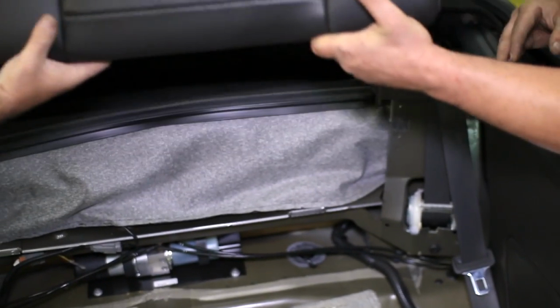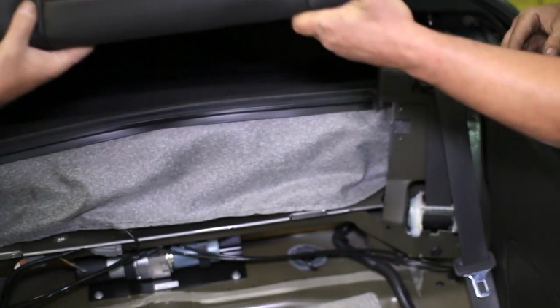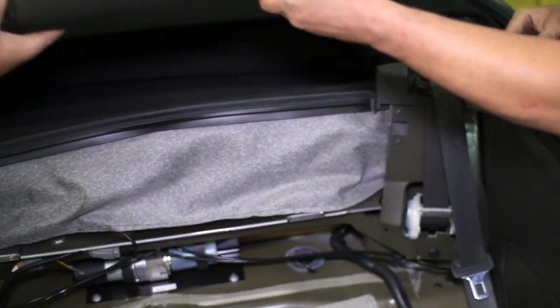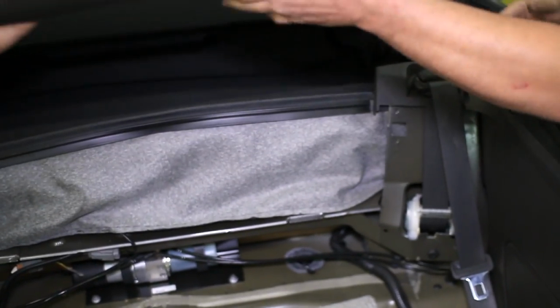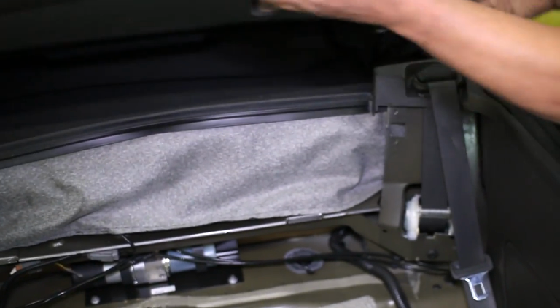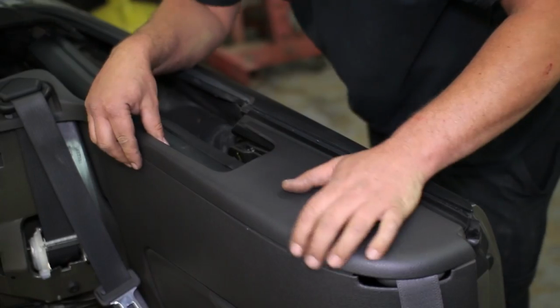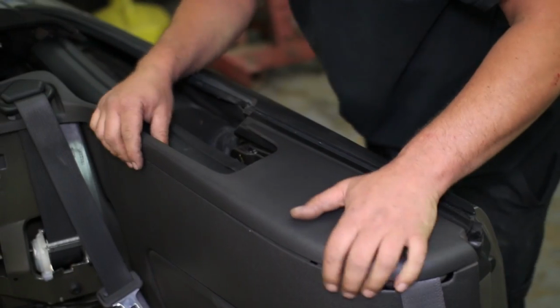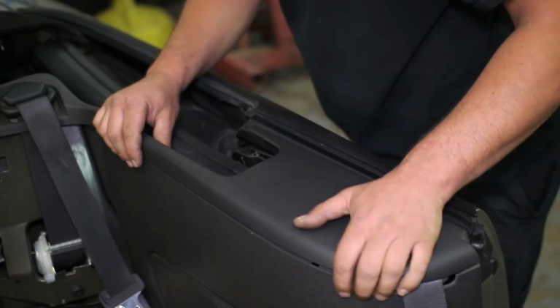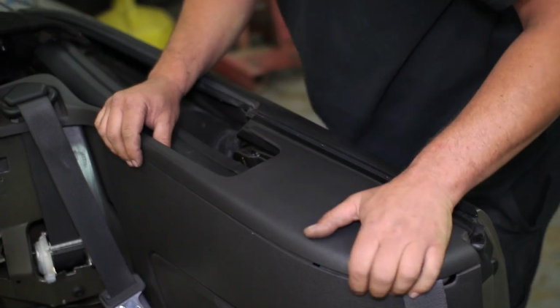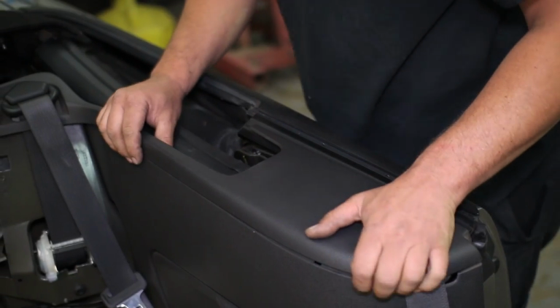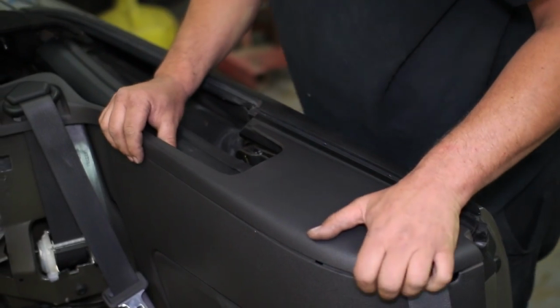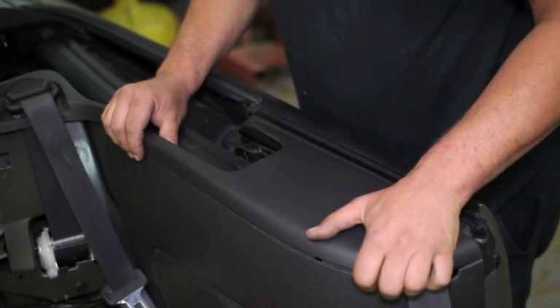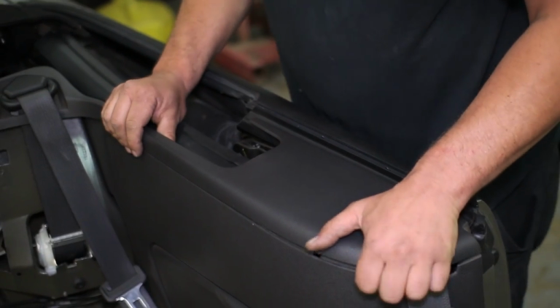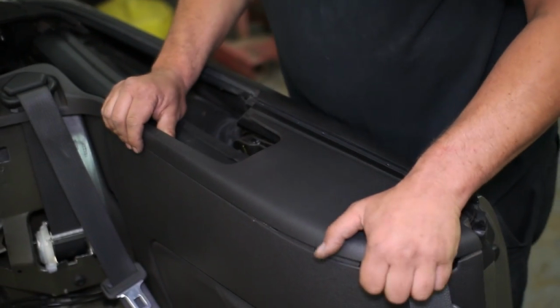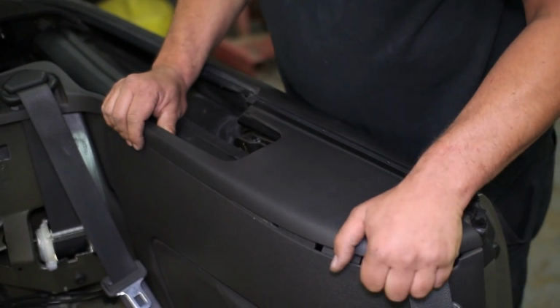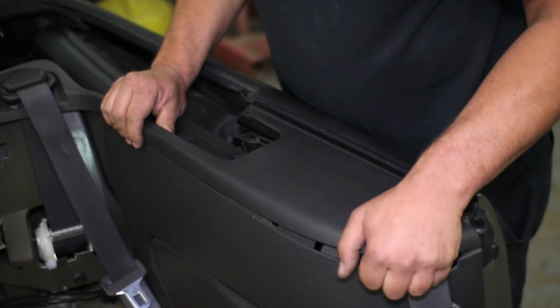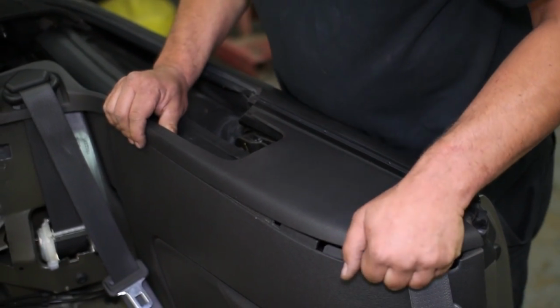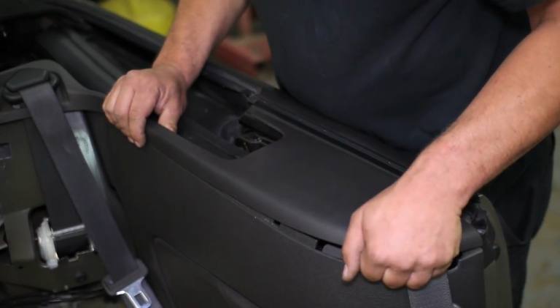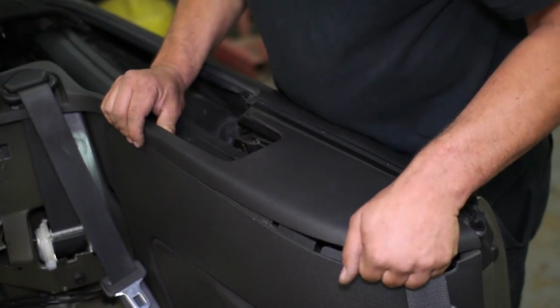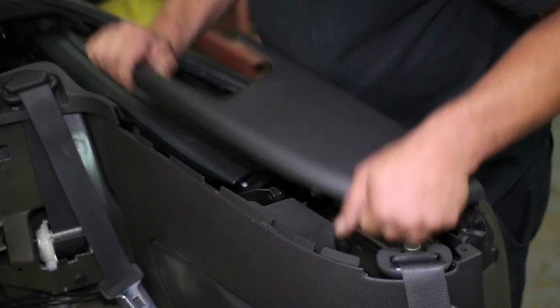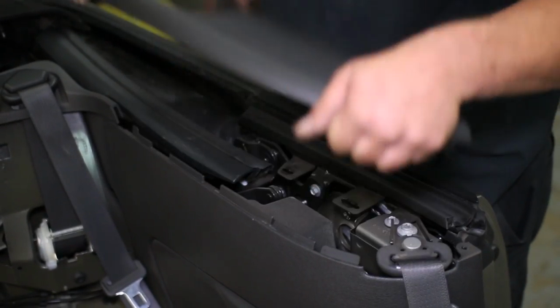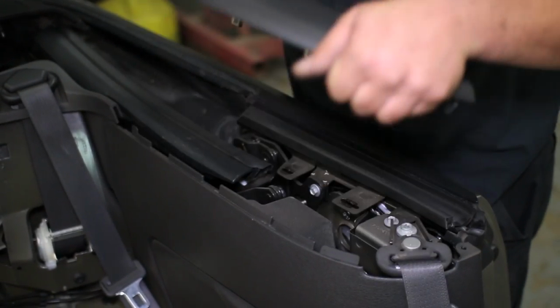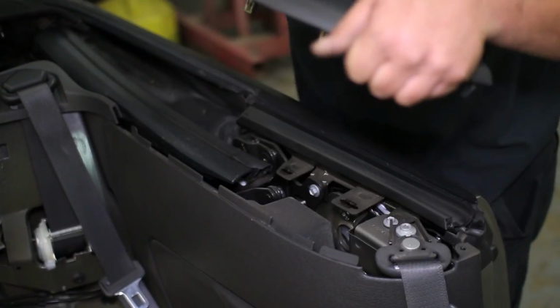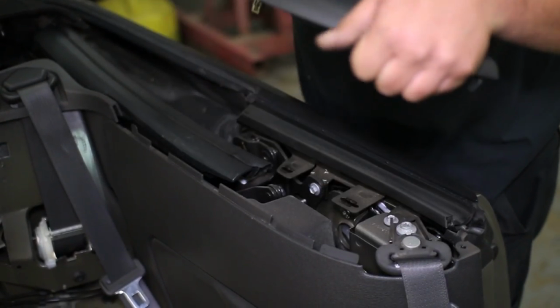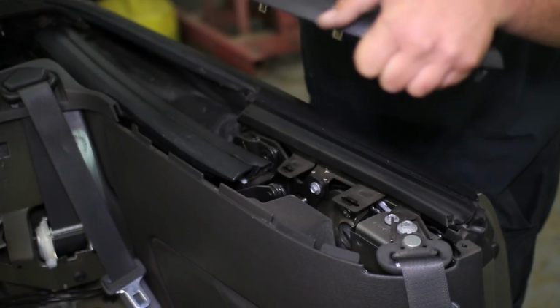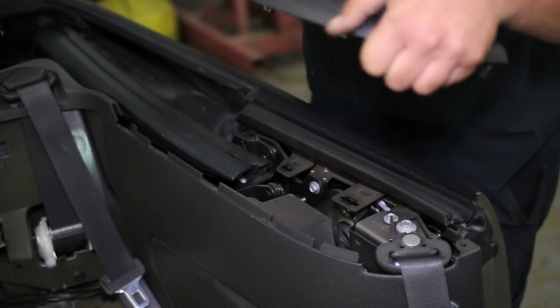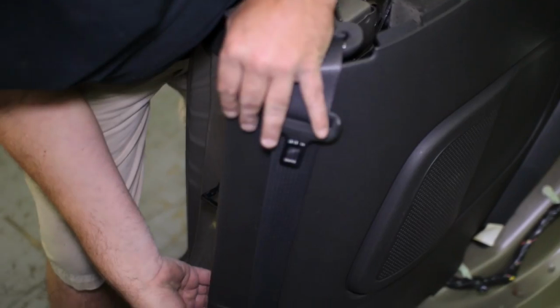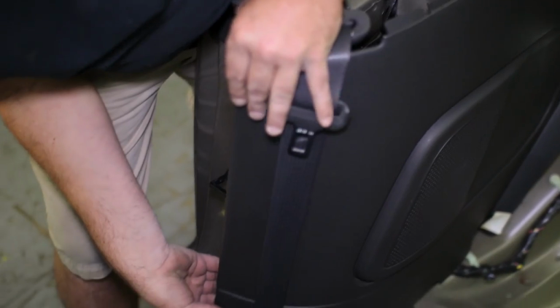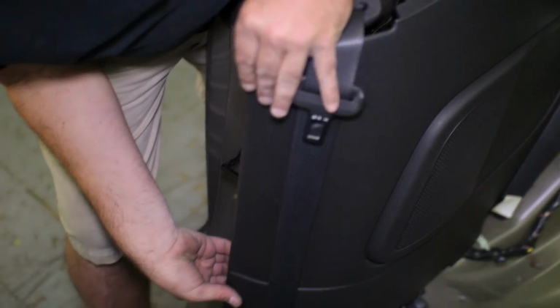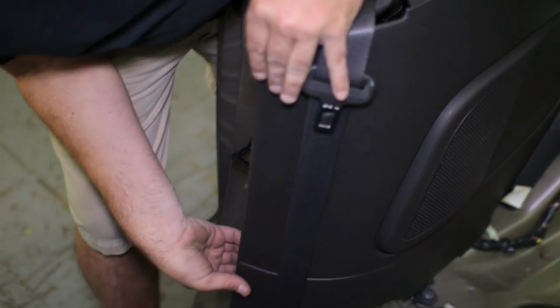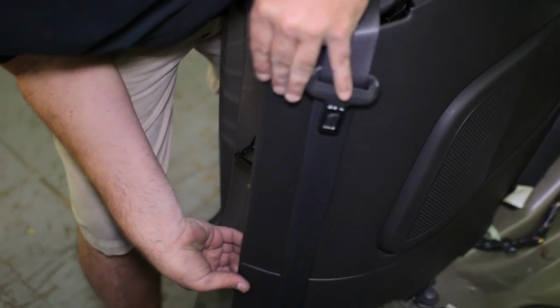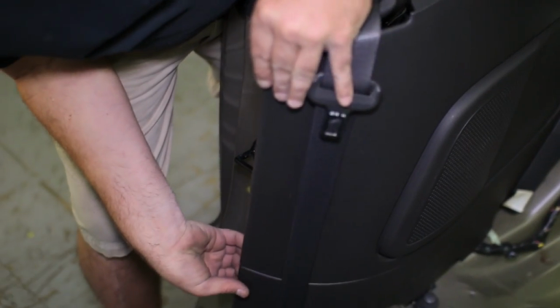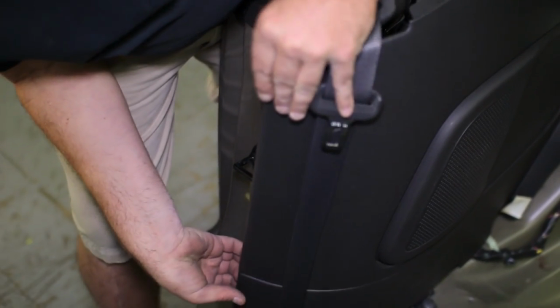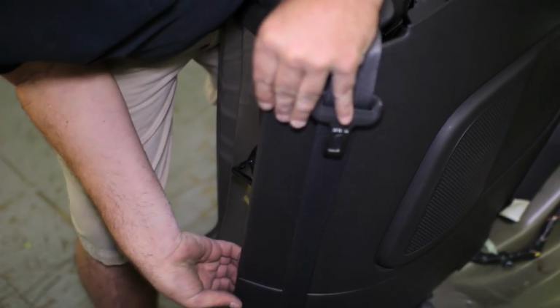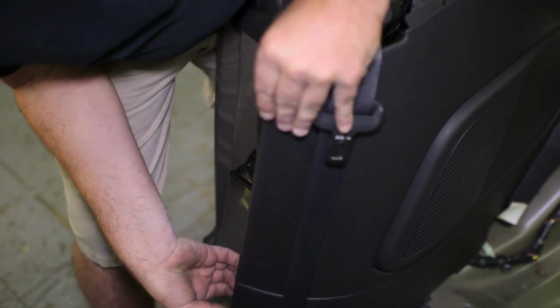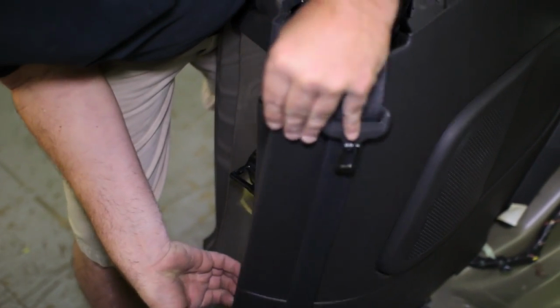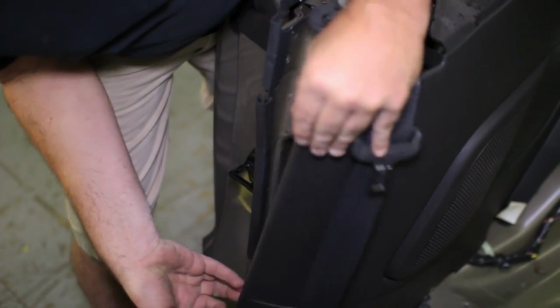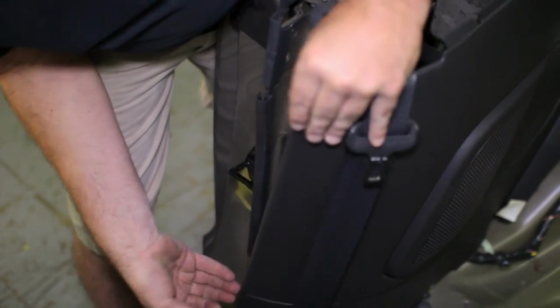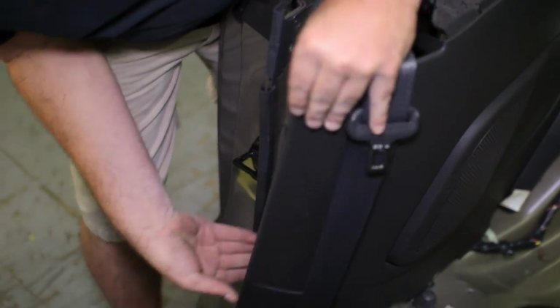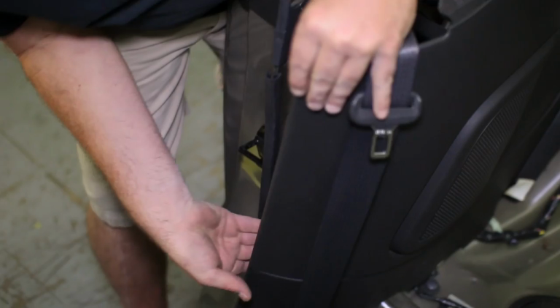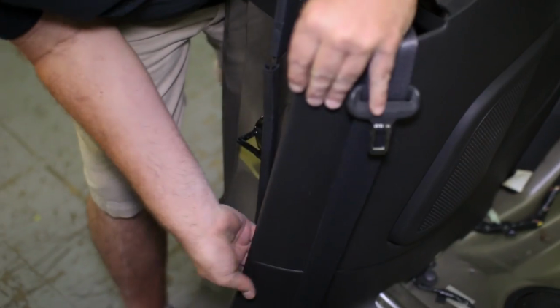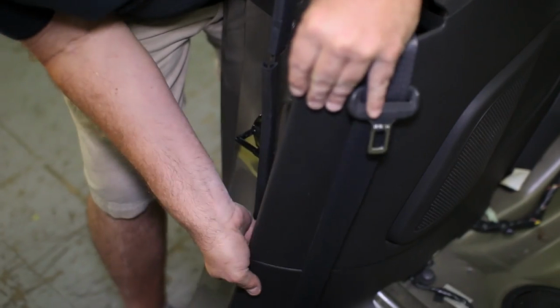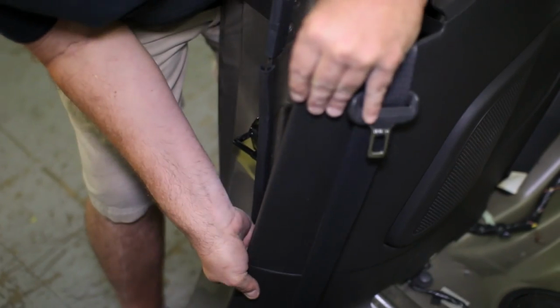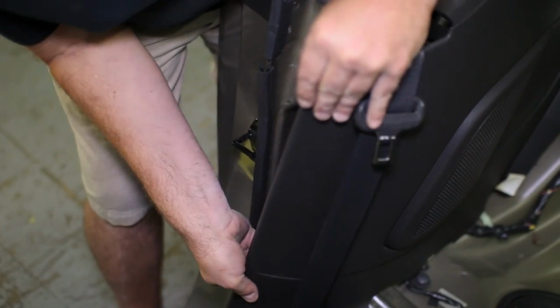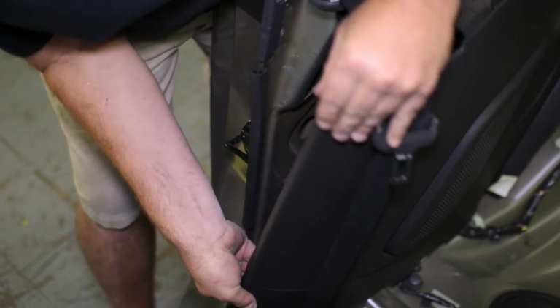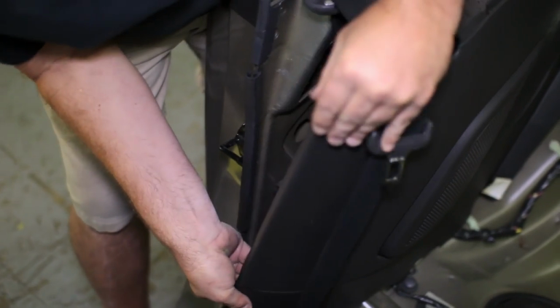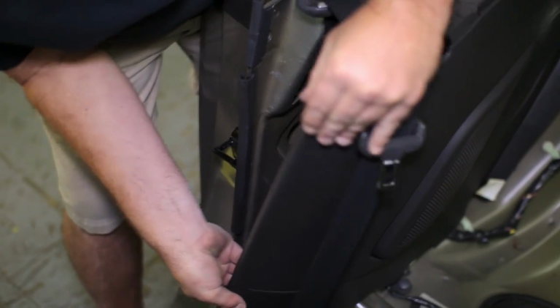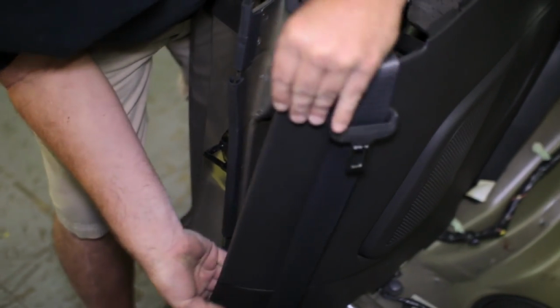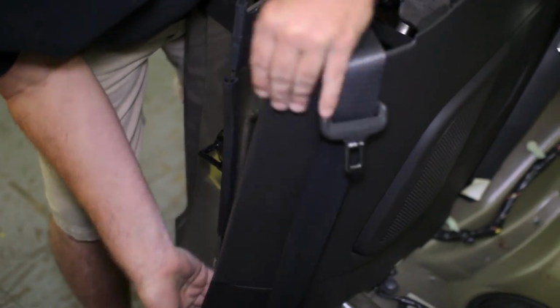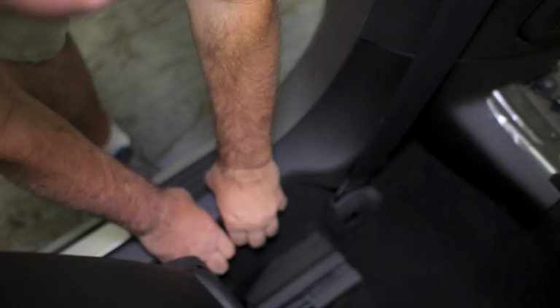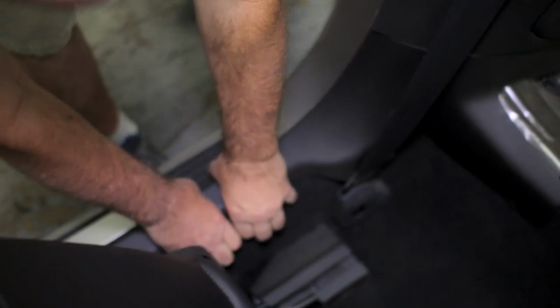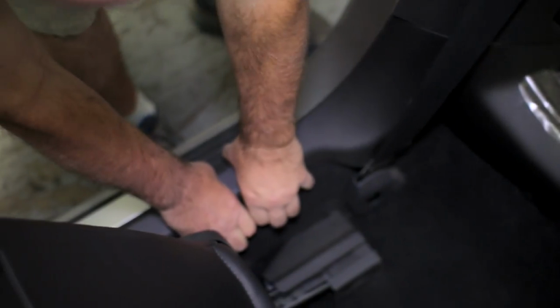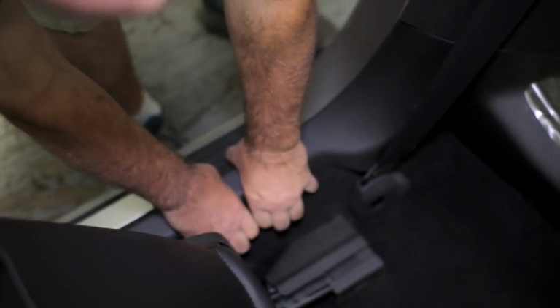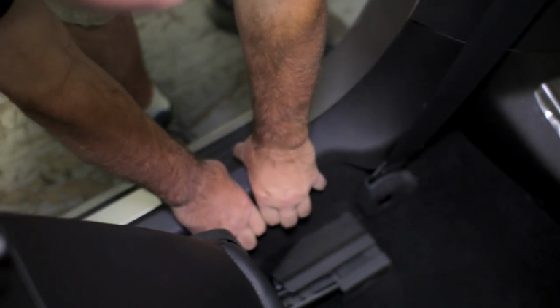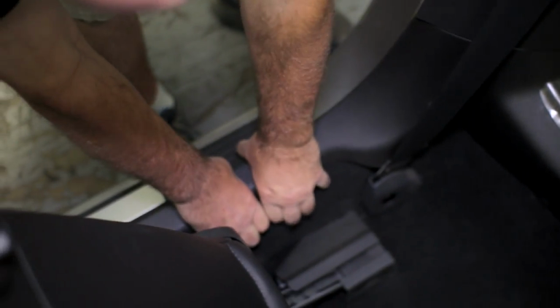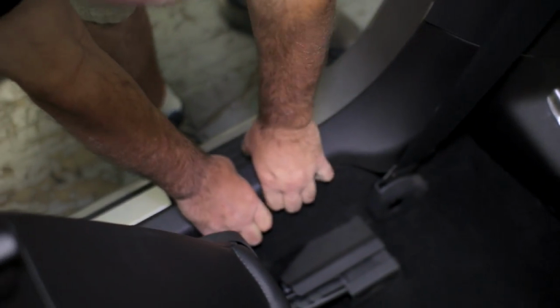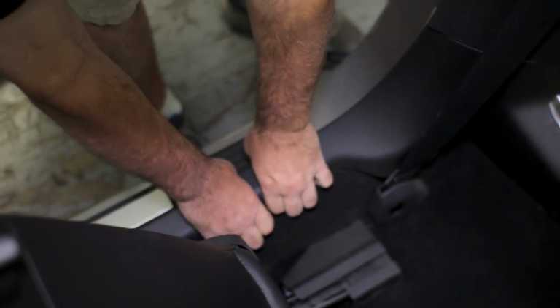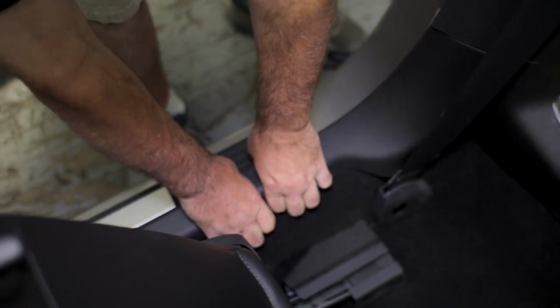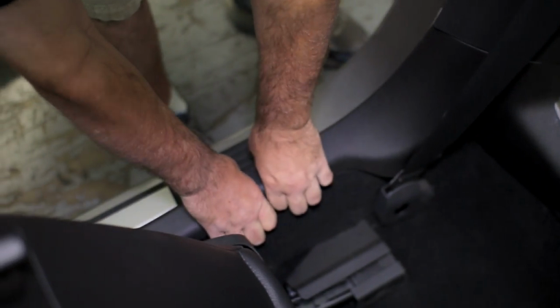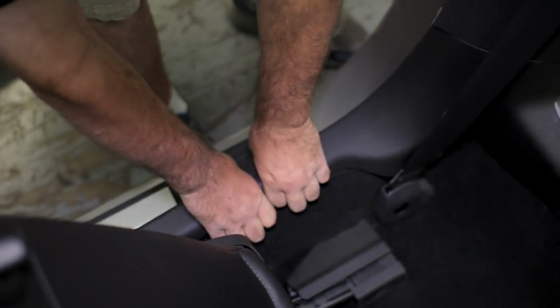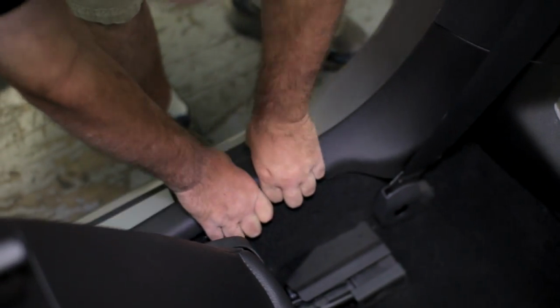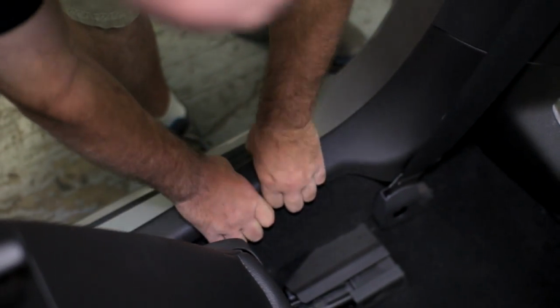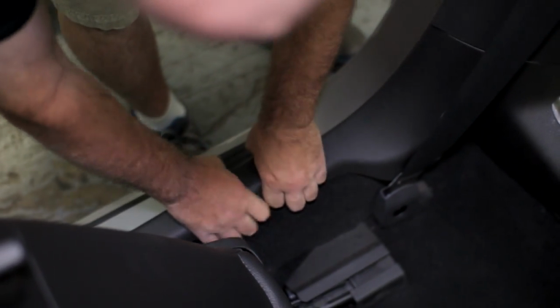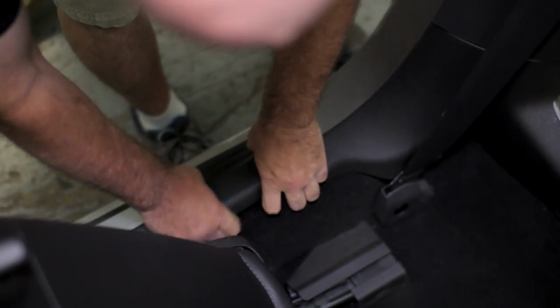The tops of the side panels will unclip from the interior, then start removing the speaker covers by removing them from the clips and pushpins.